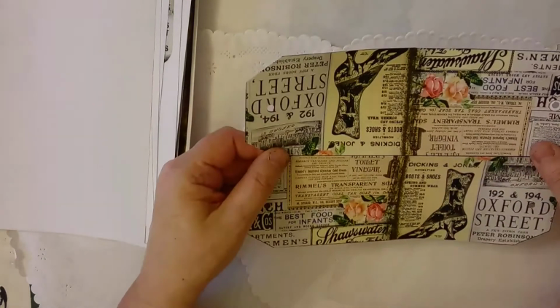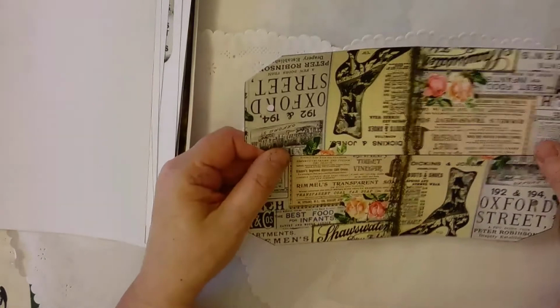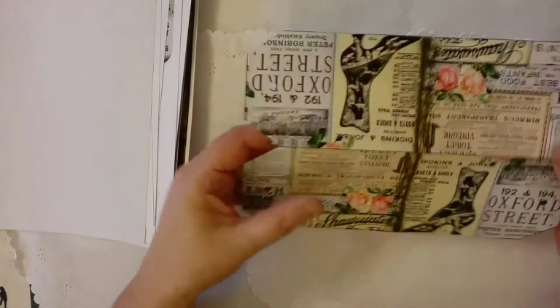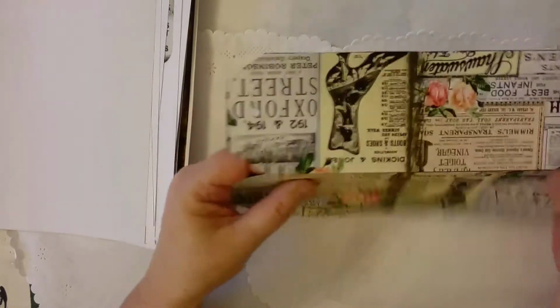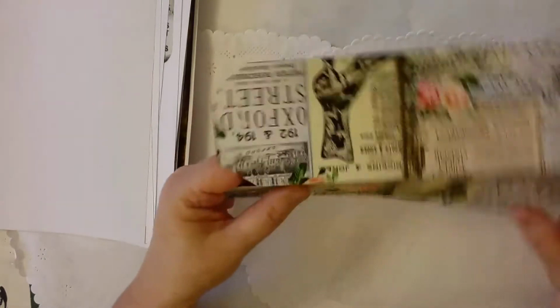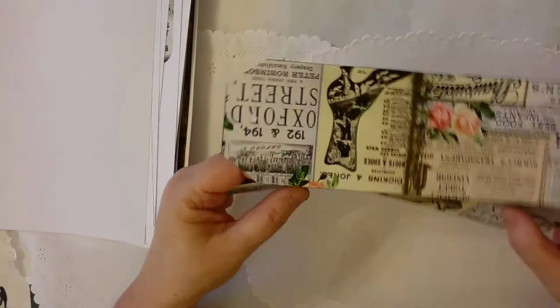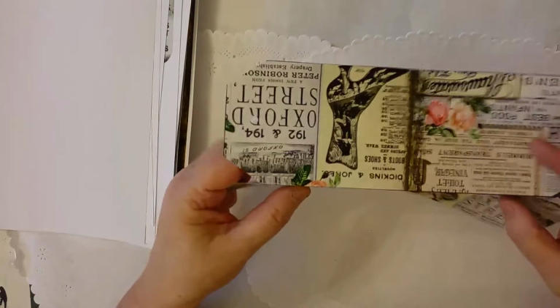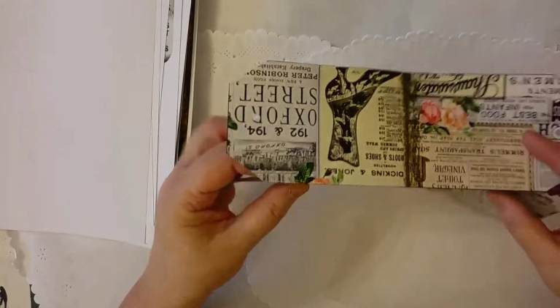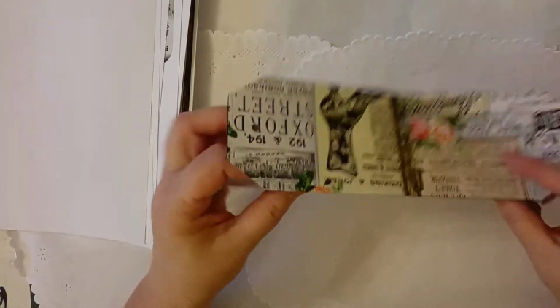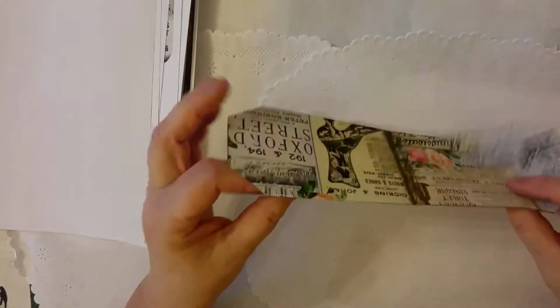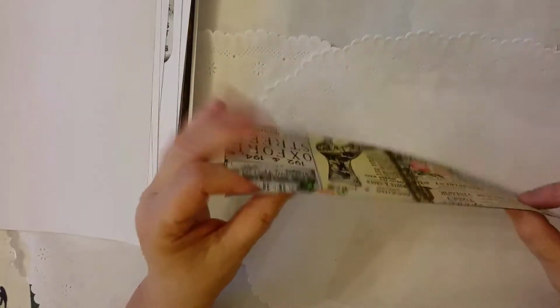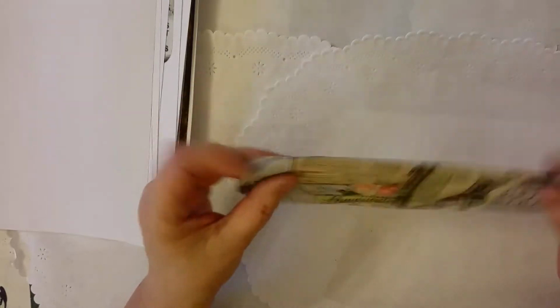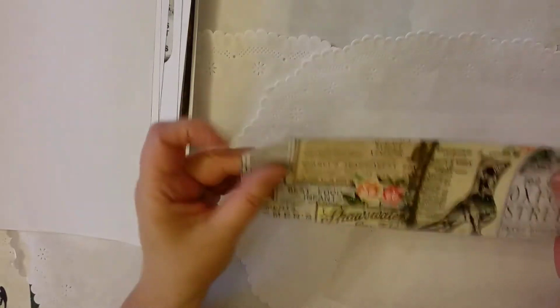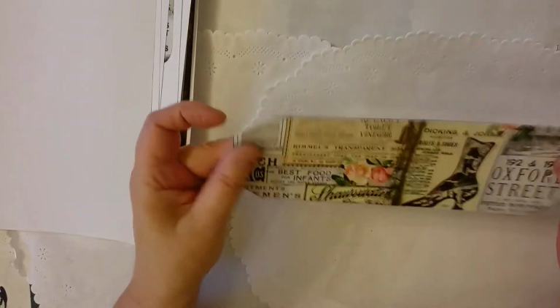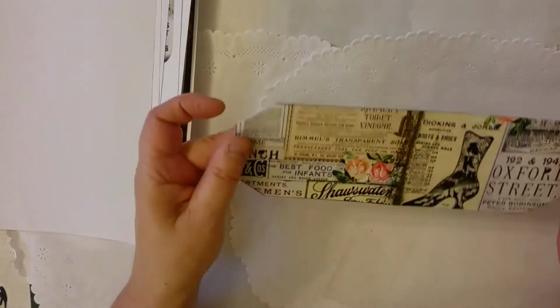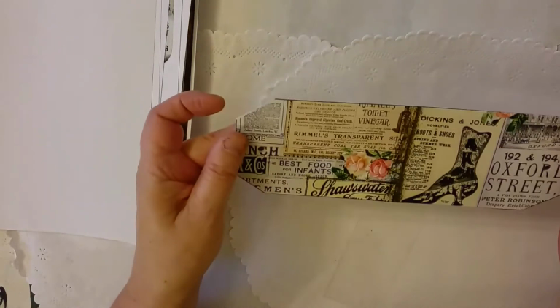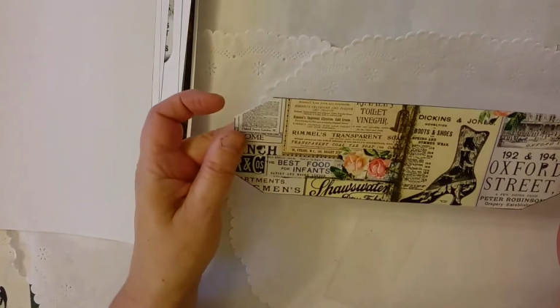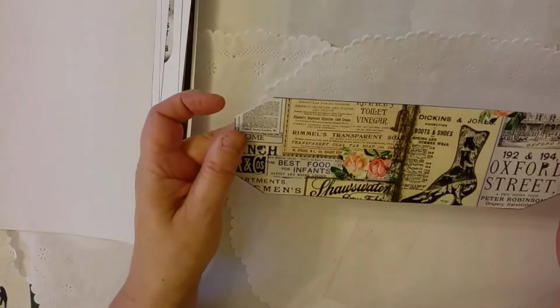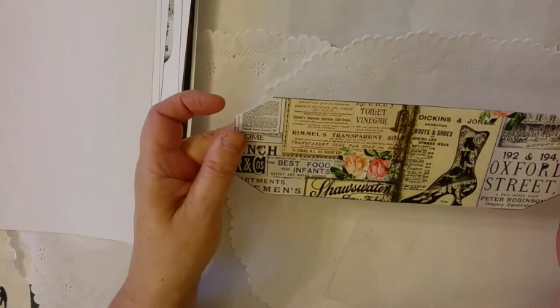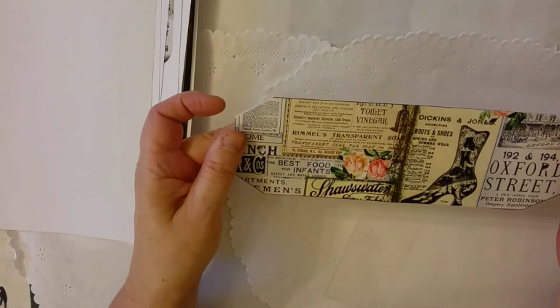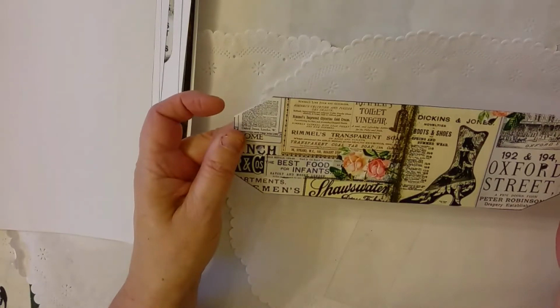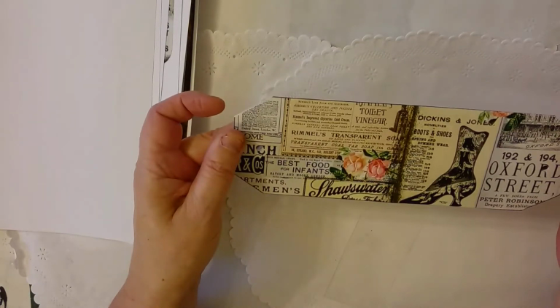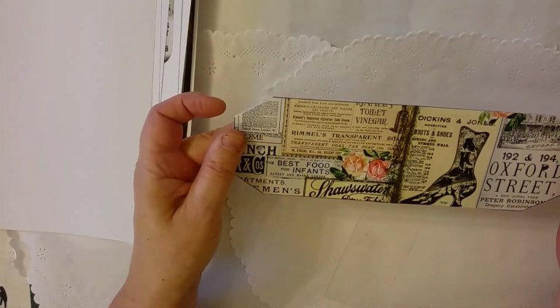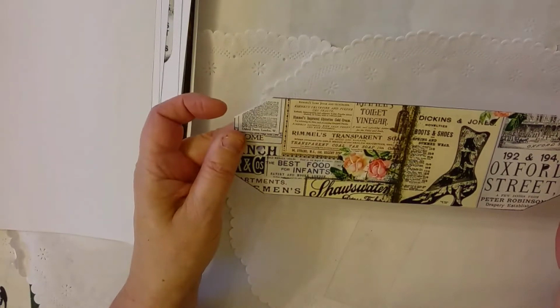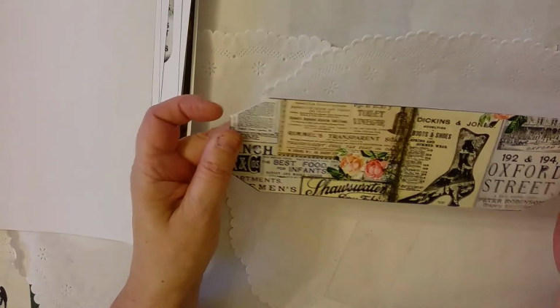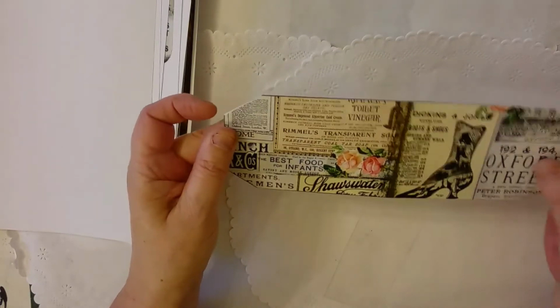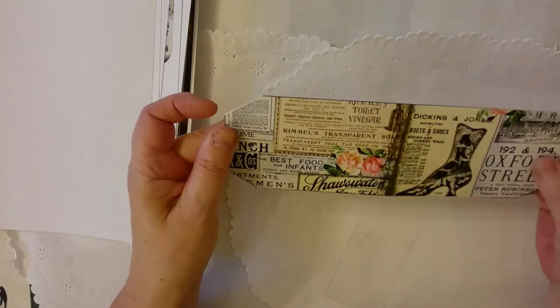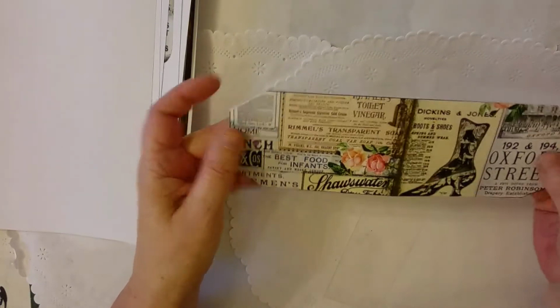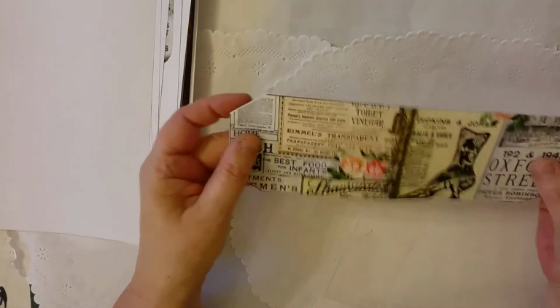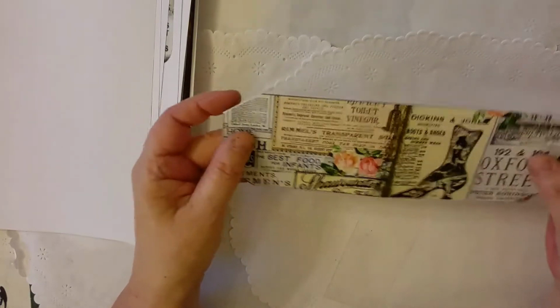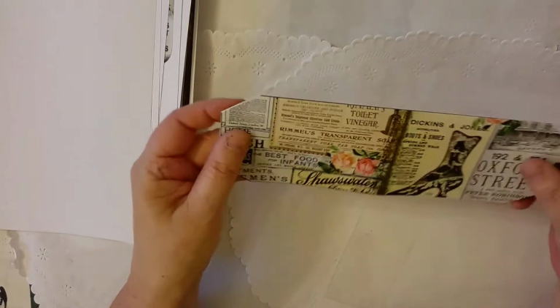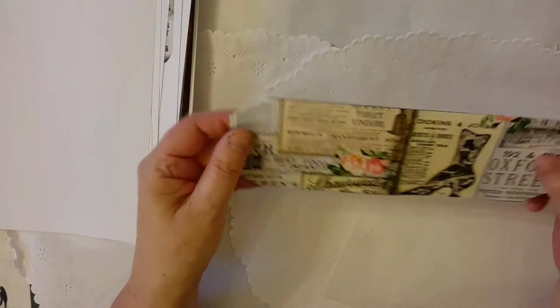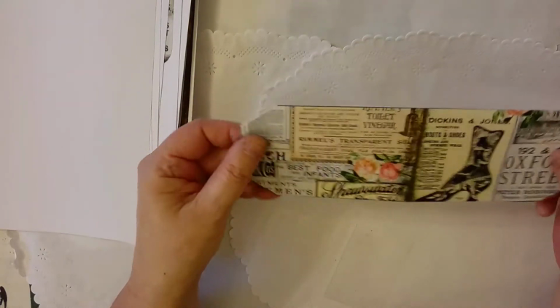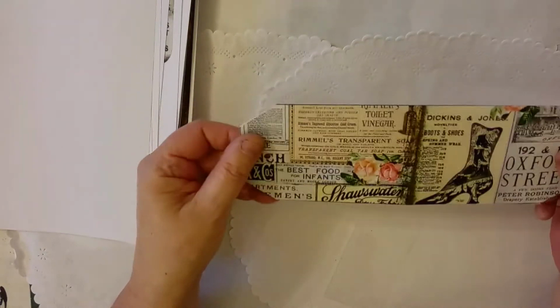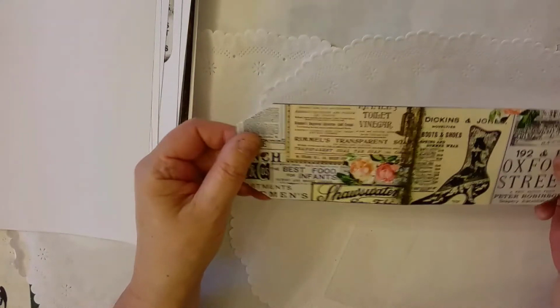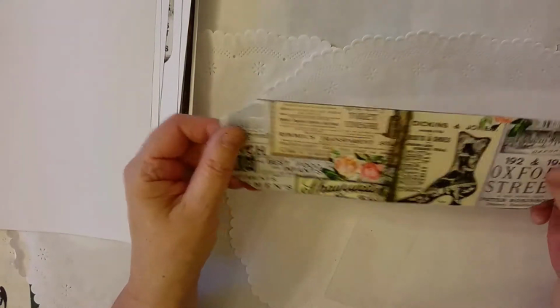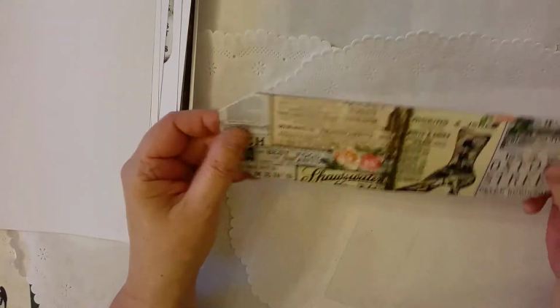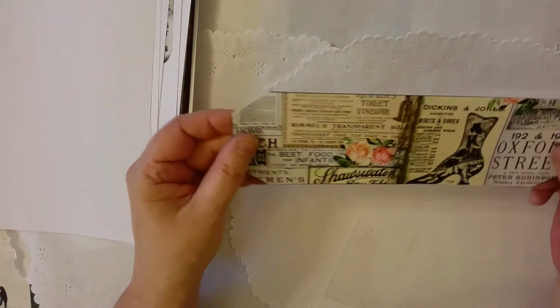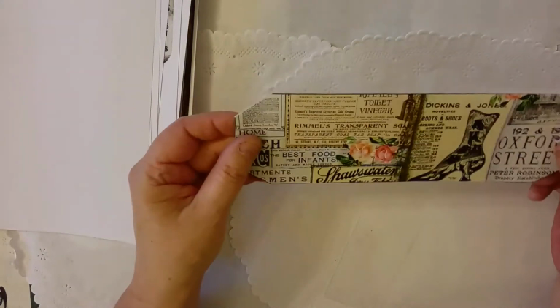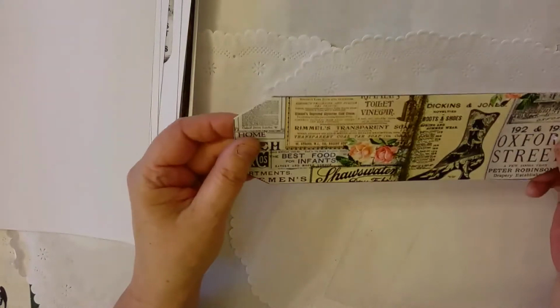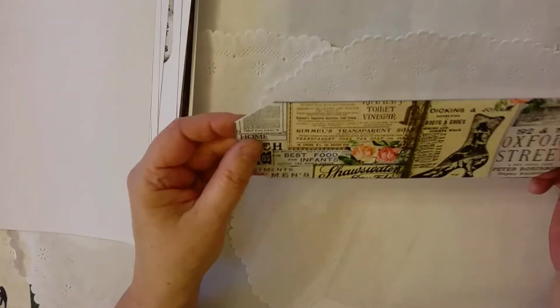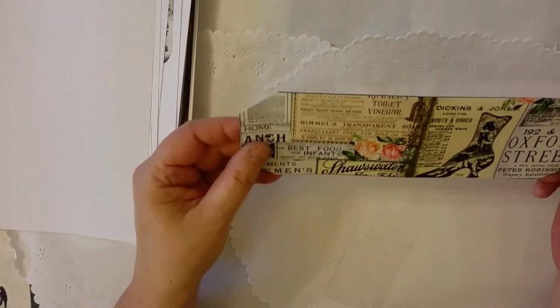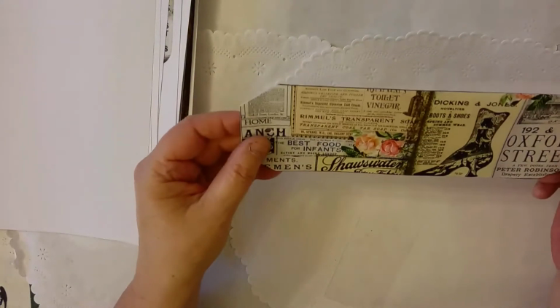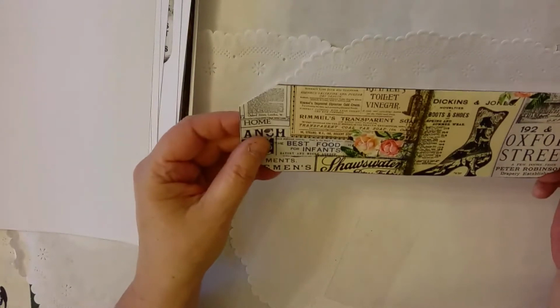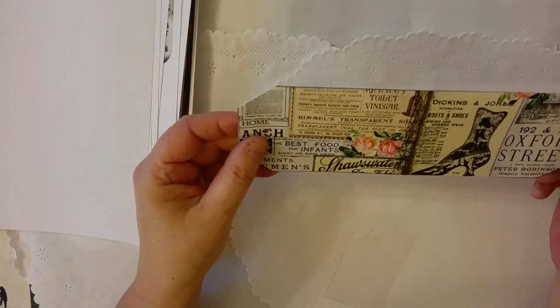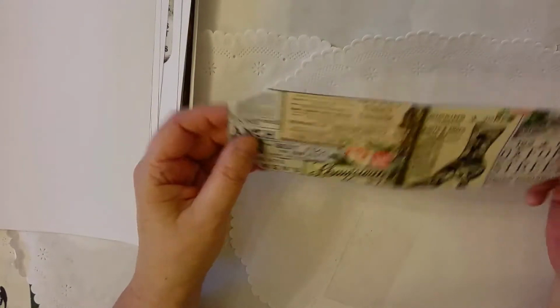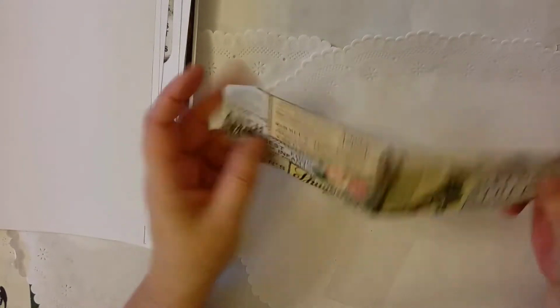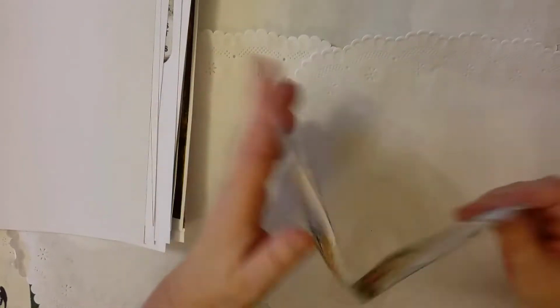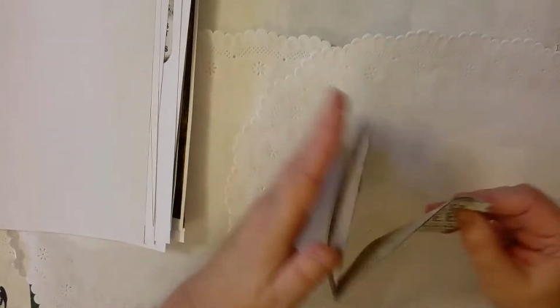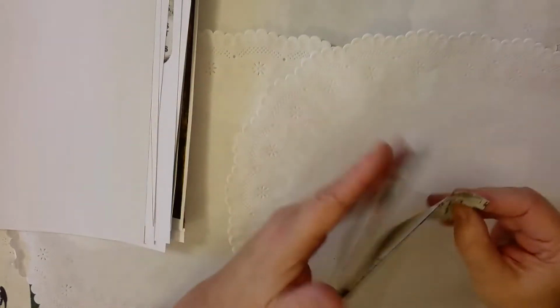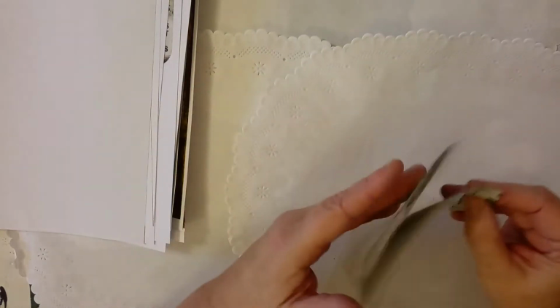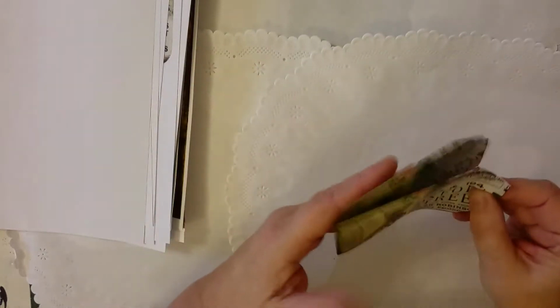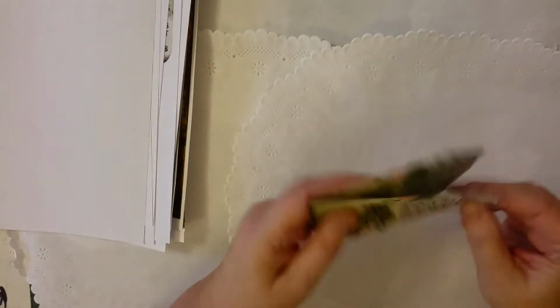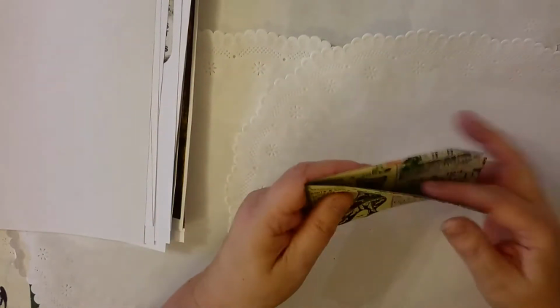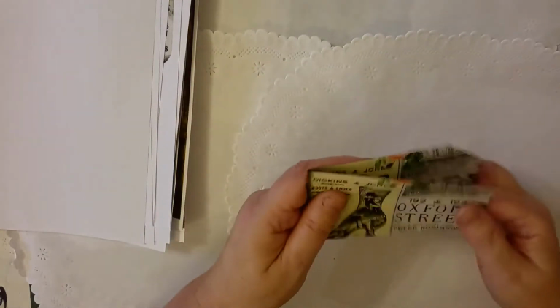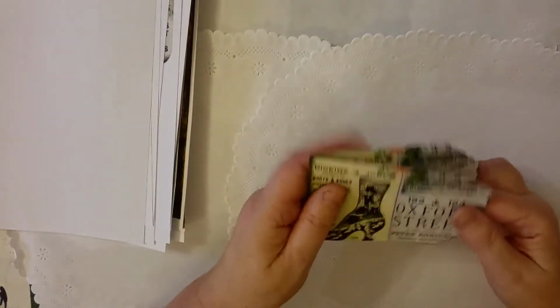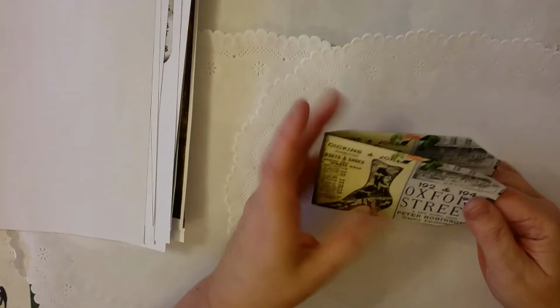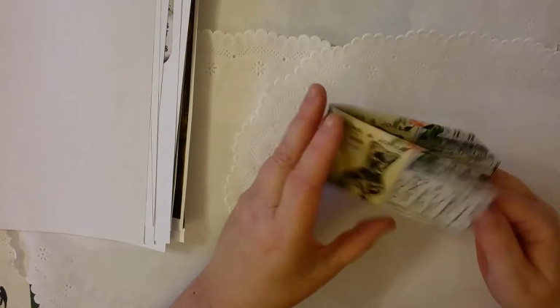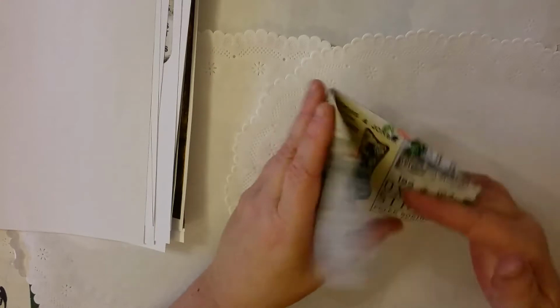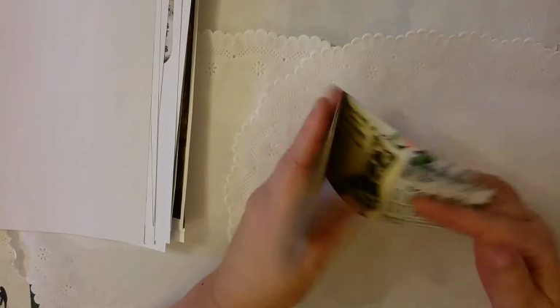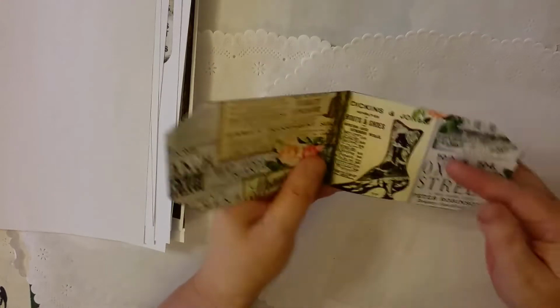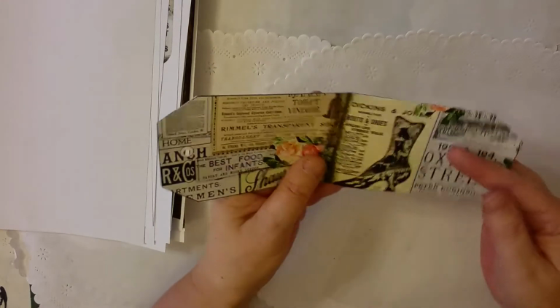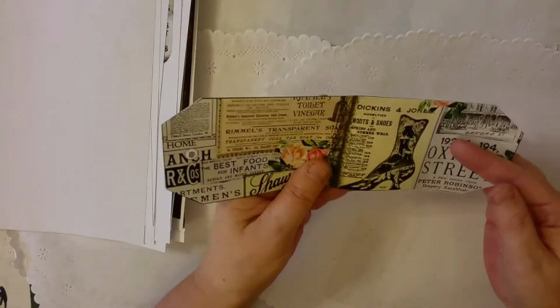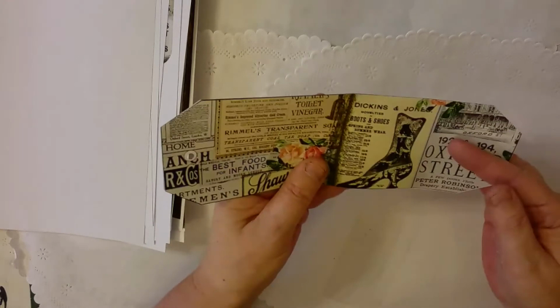That's it. Just punch the holes and cut them in, and then it can be sewn in.